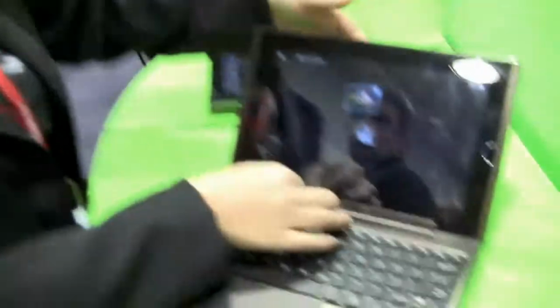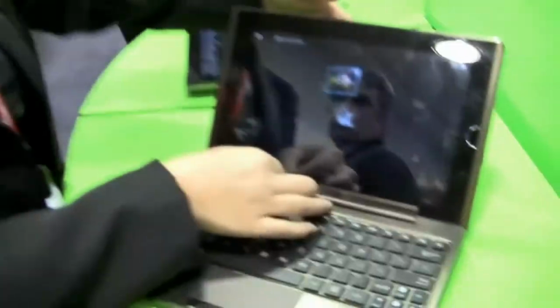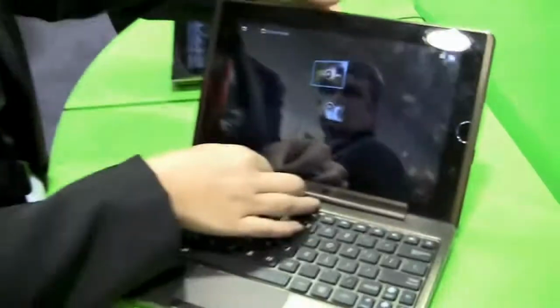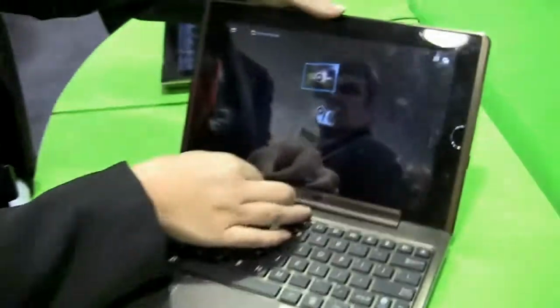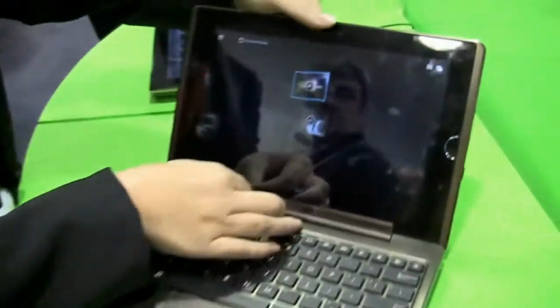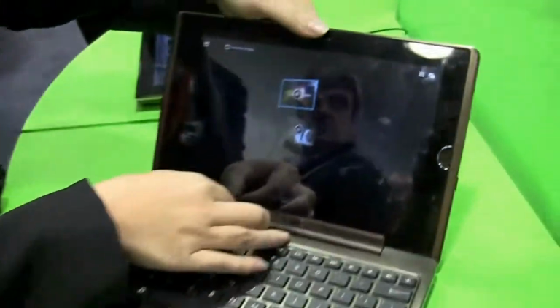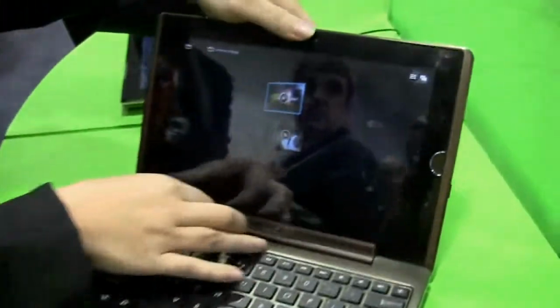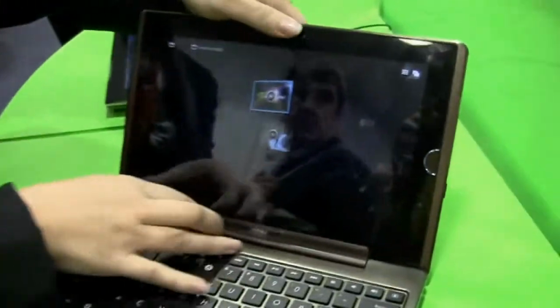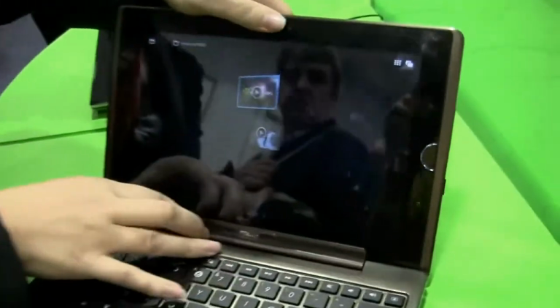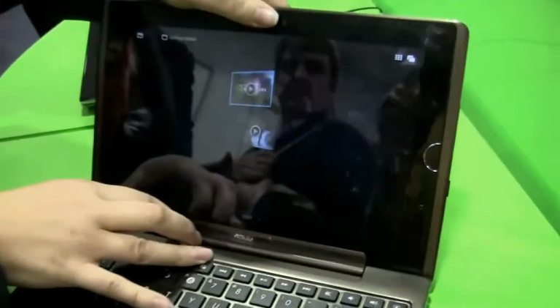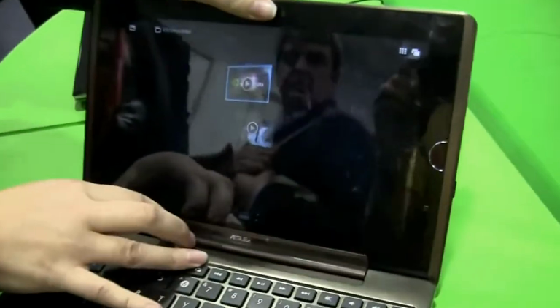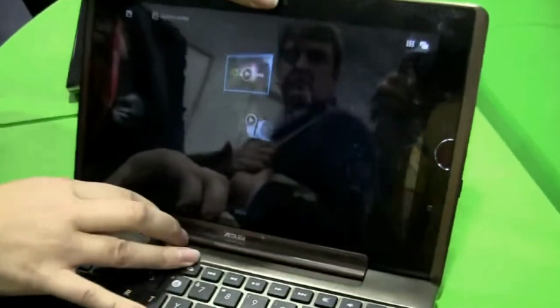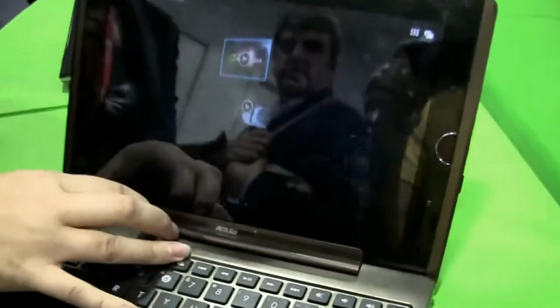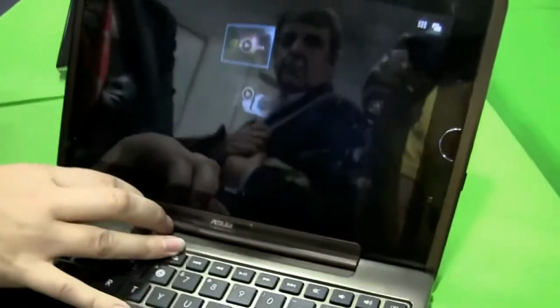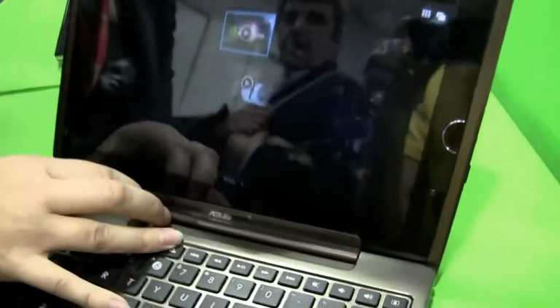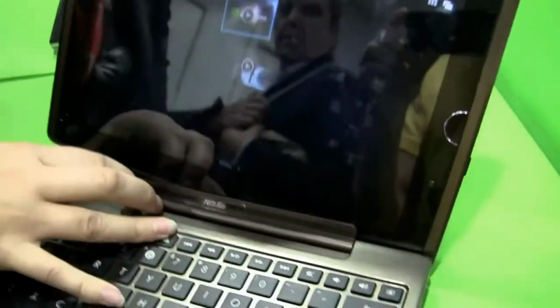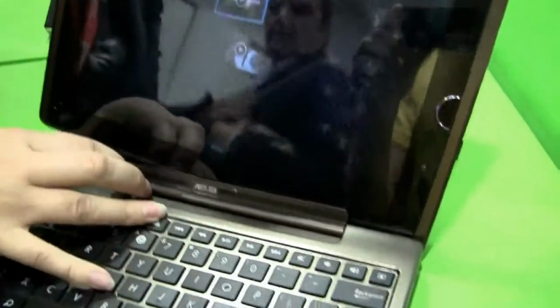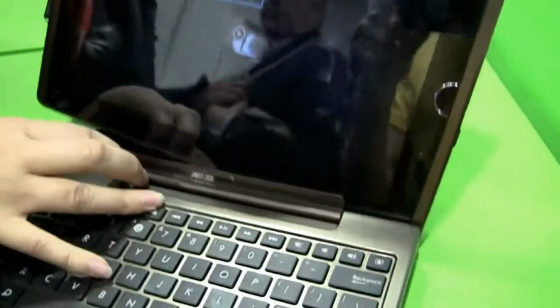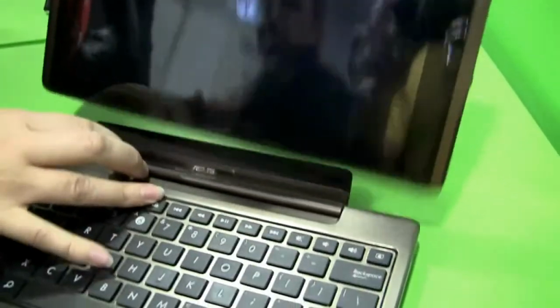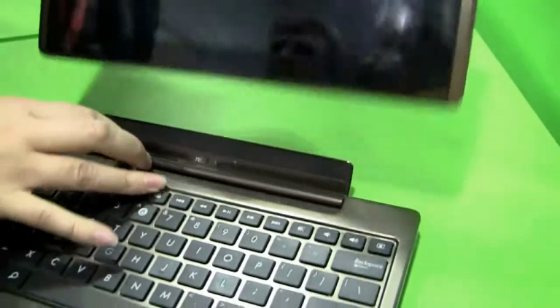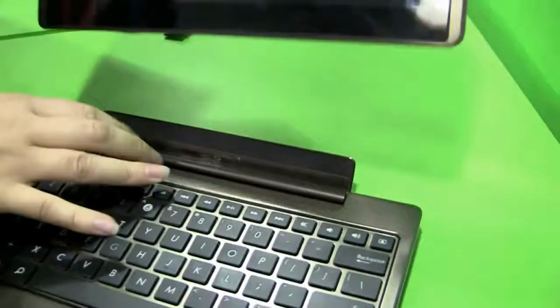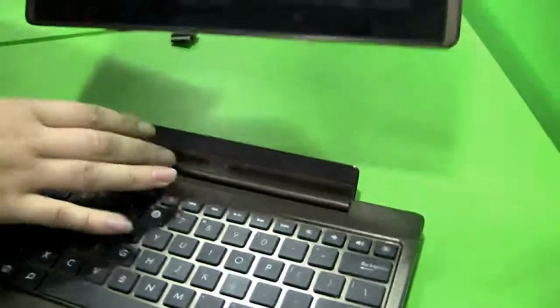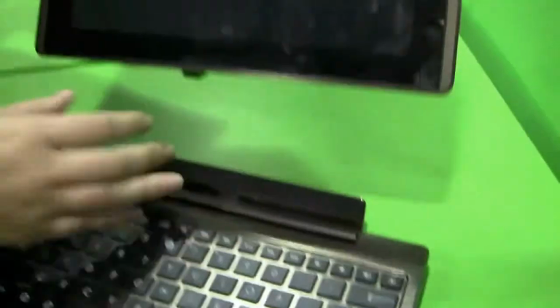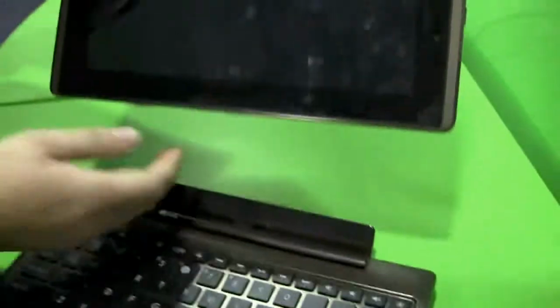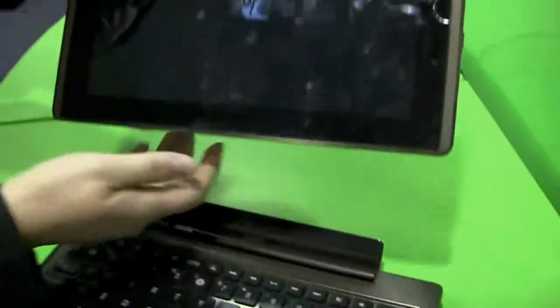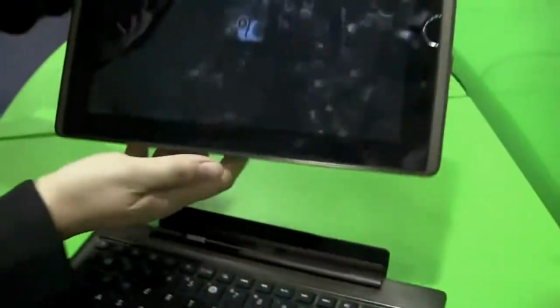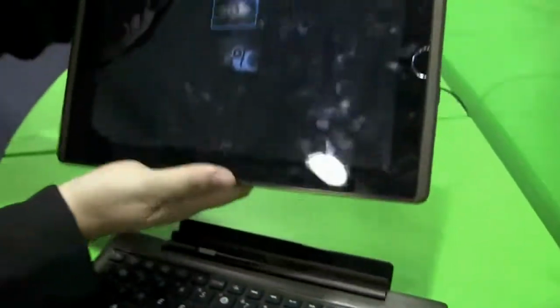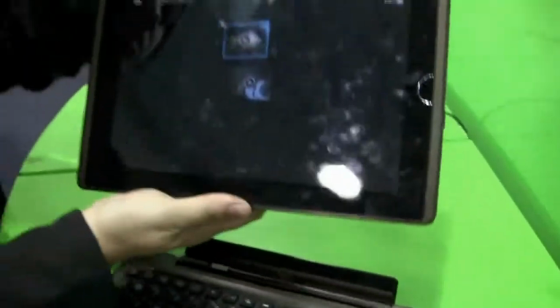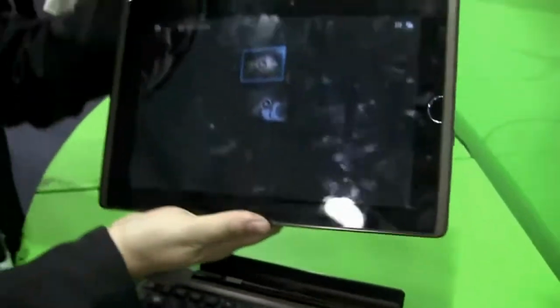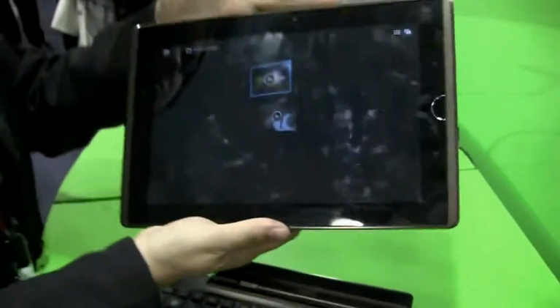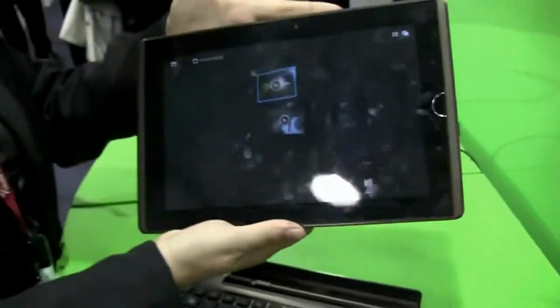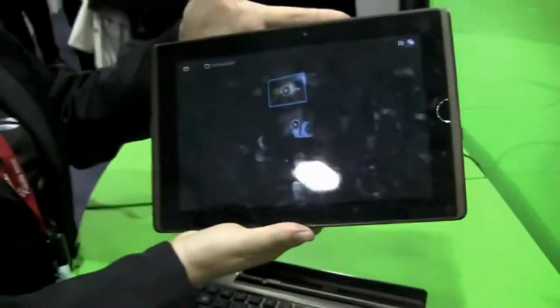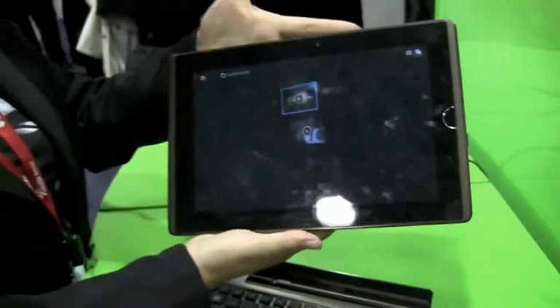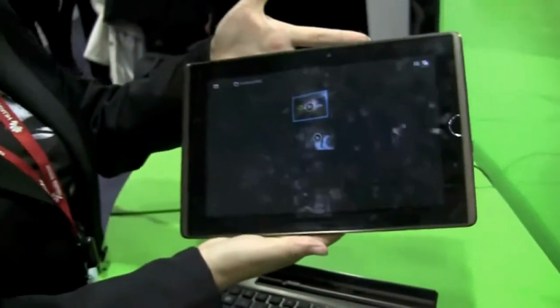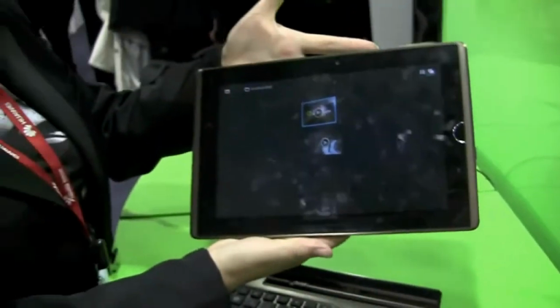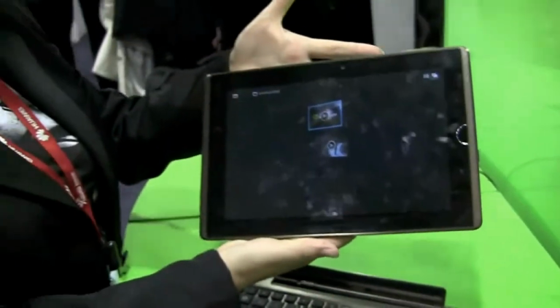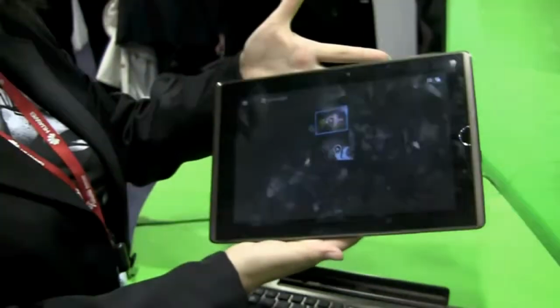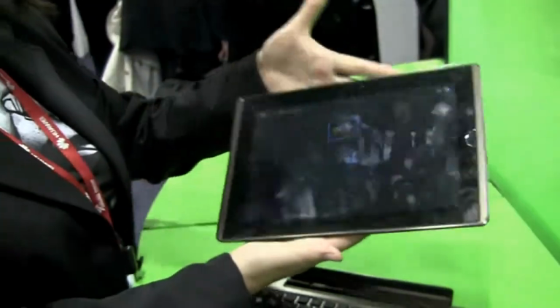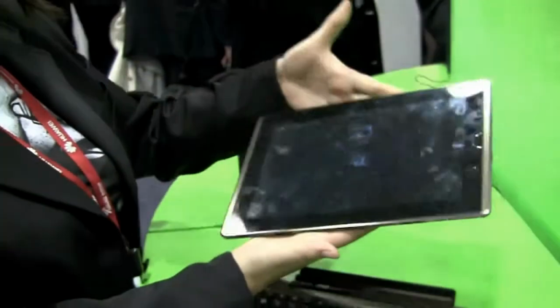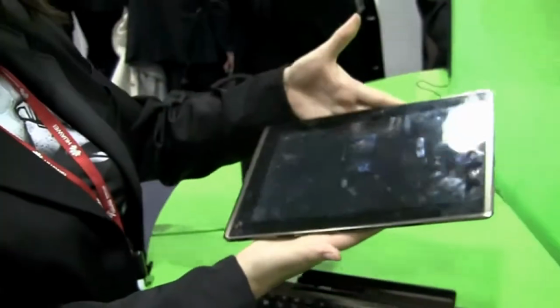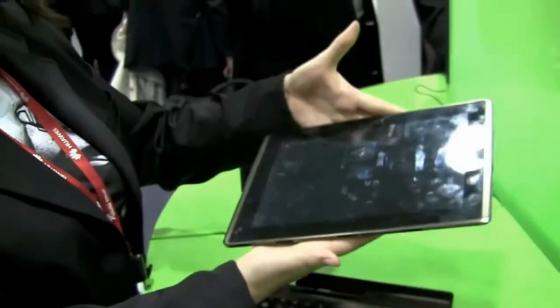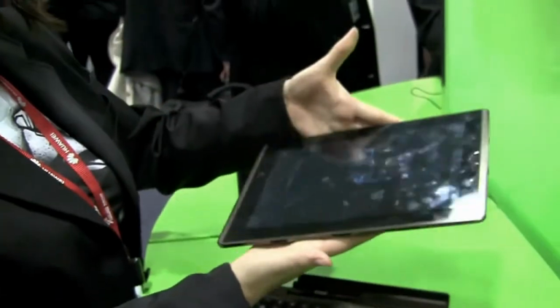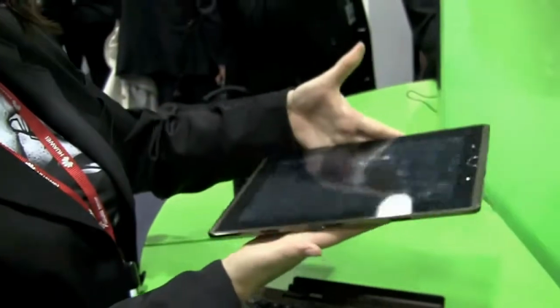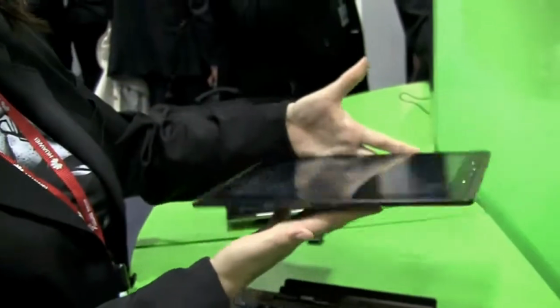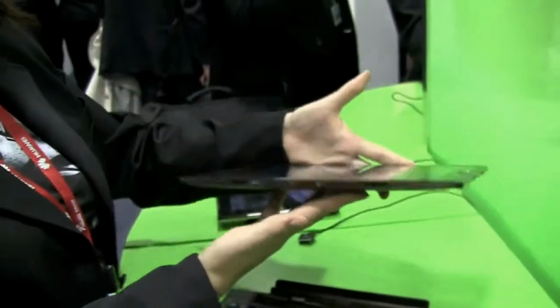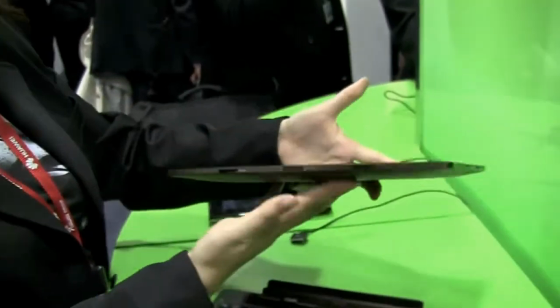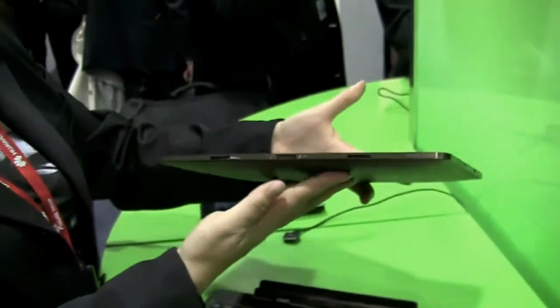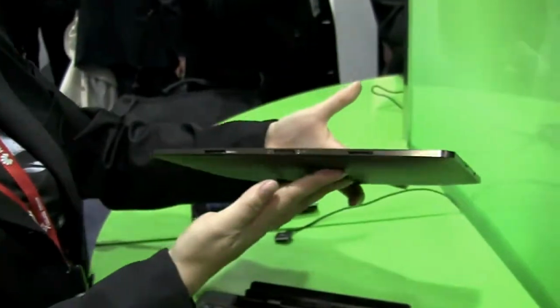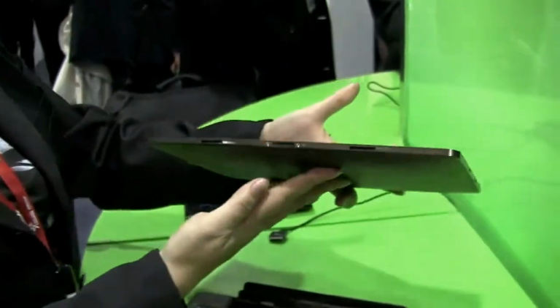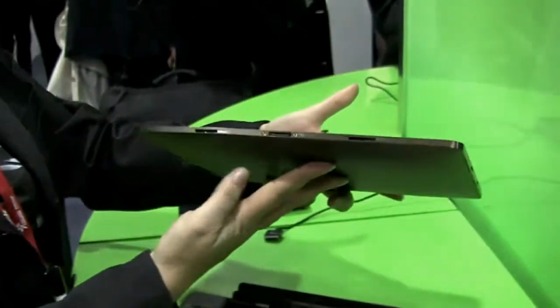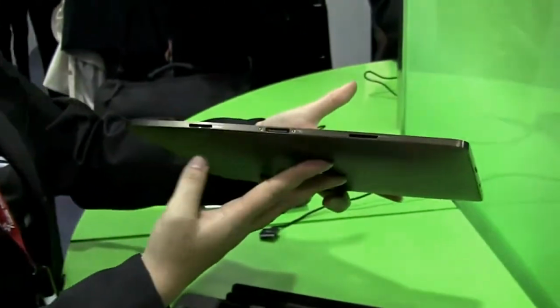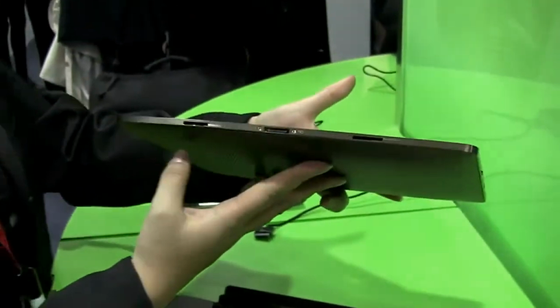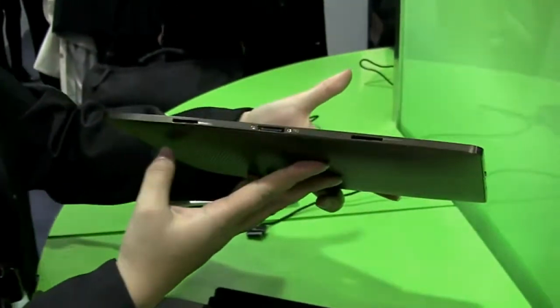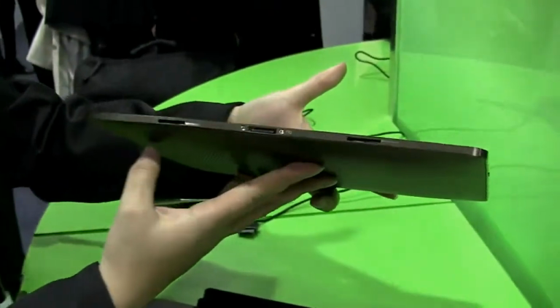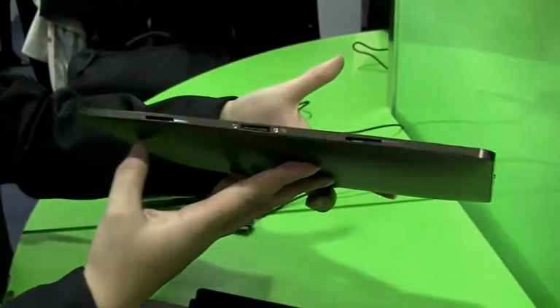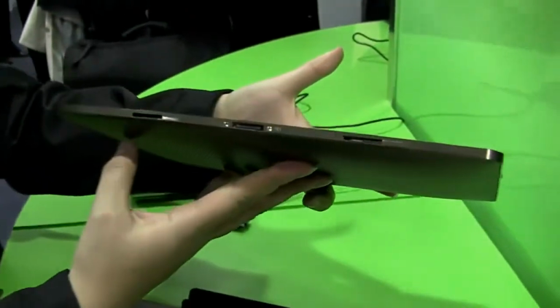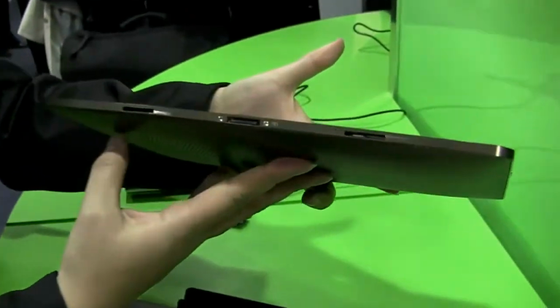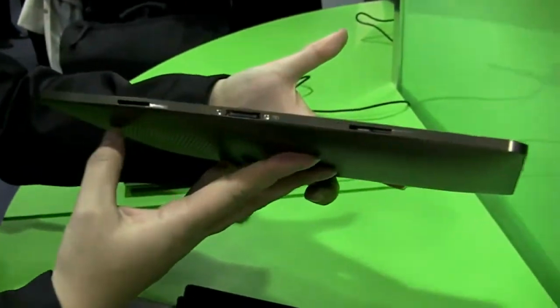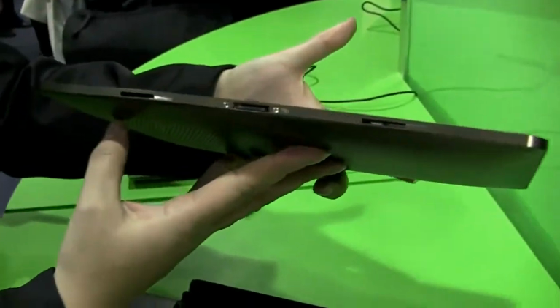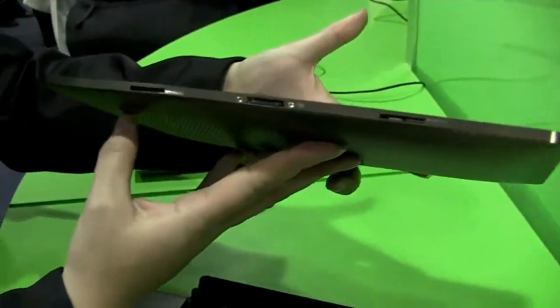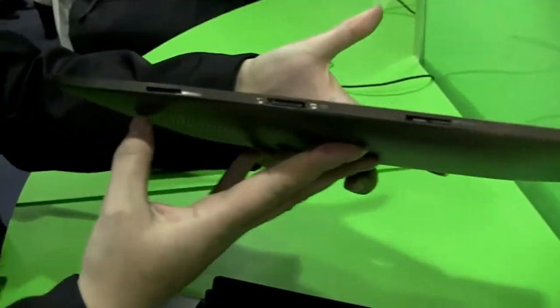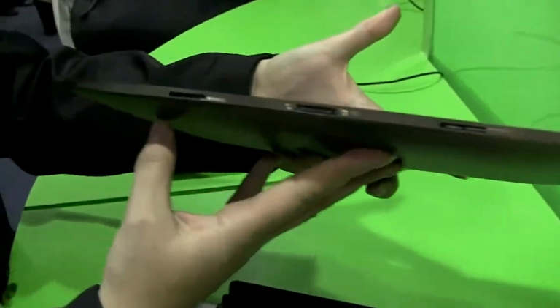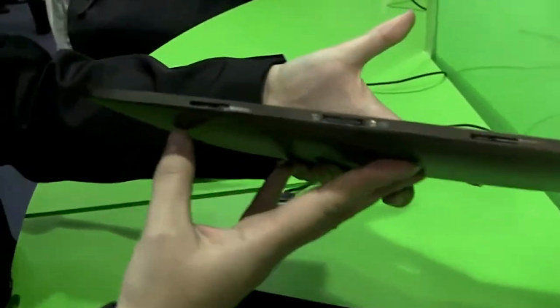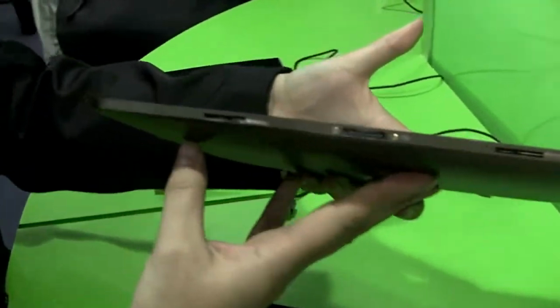So this actually comes out — on its own we're going to be seeing 8 hours of battery life here. It's an extremely slim tablet.